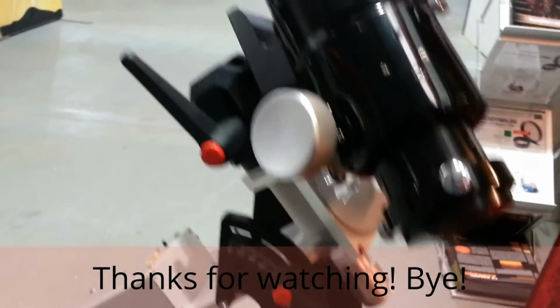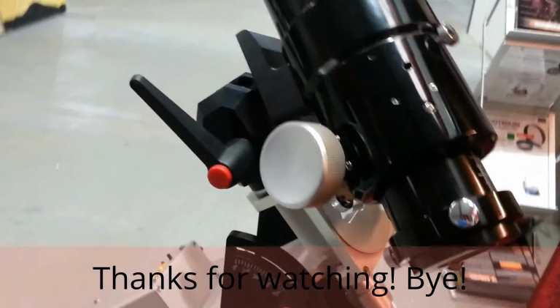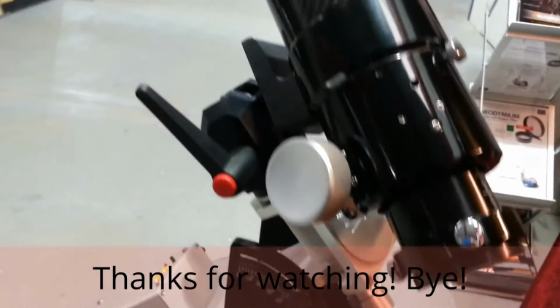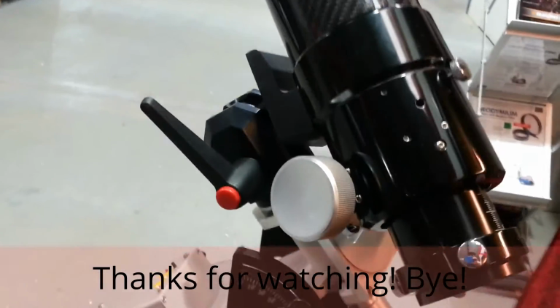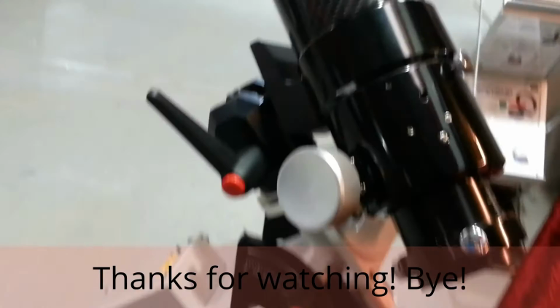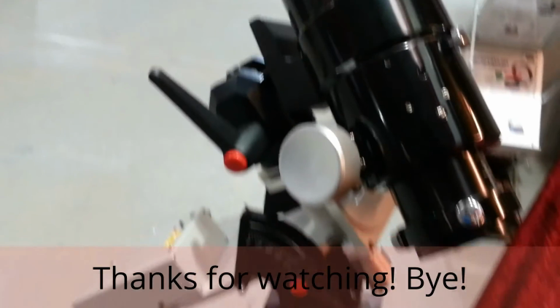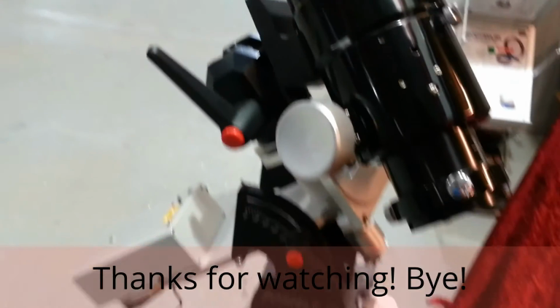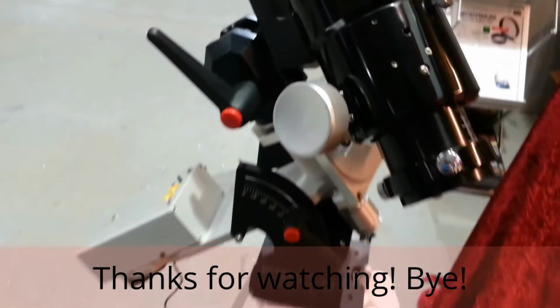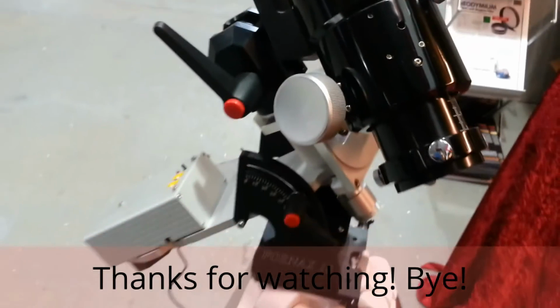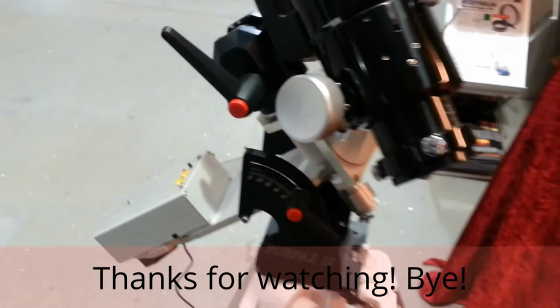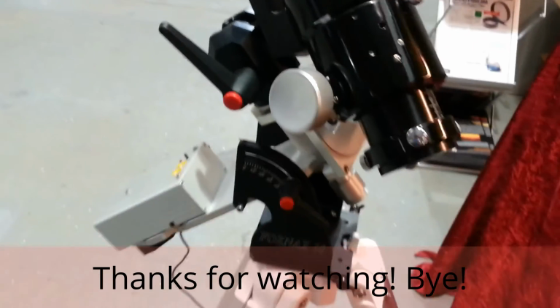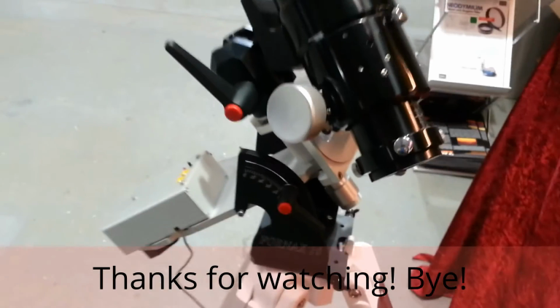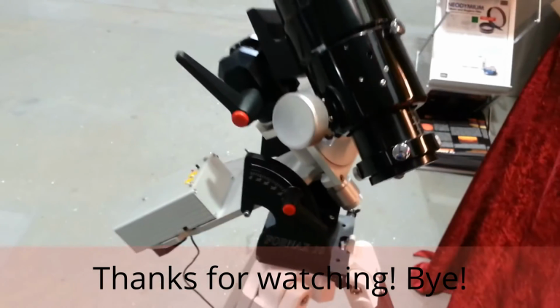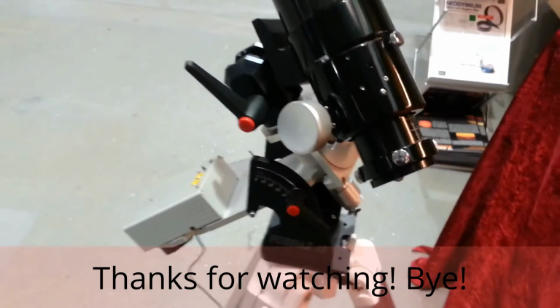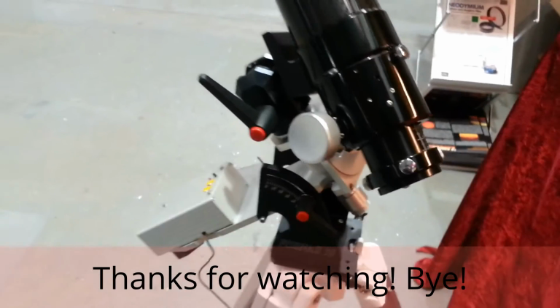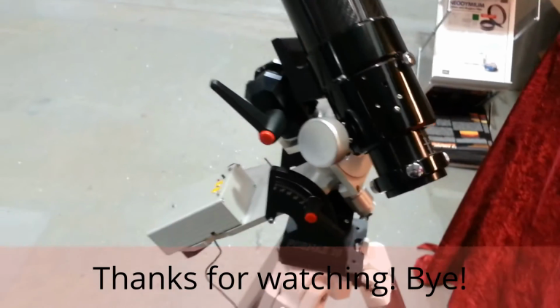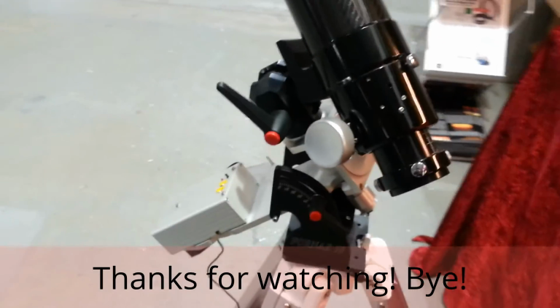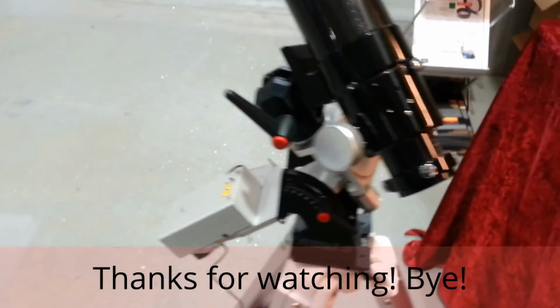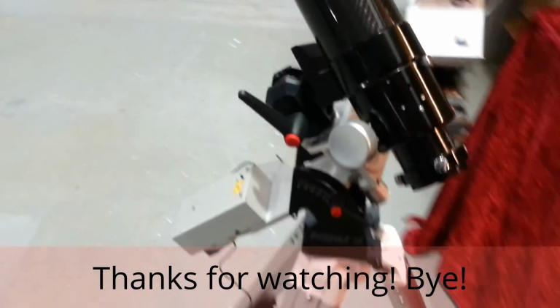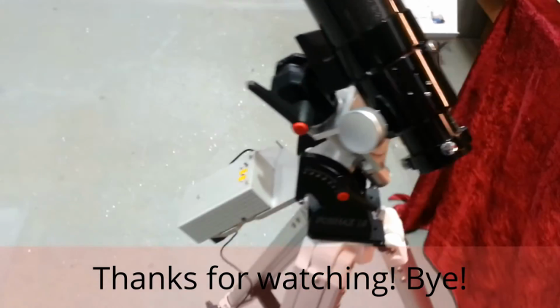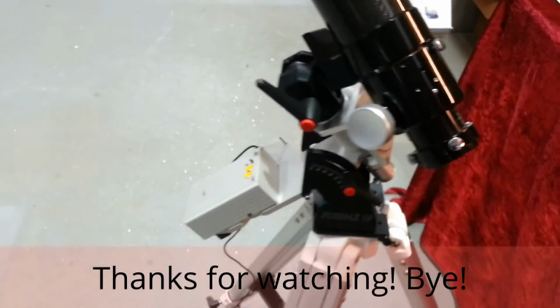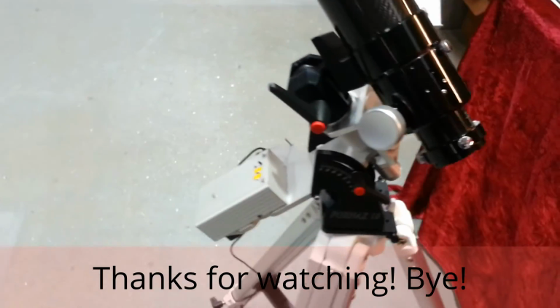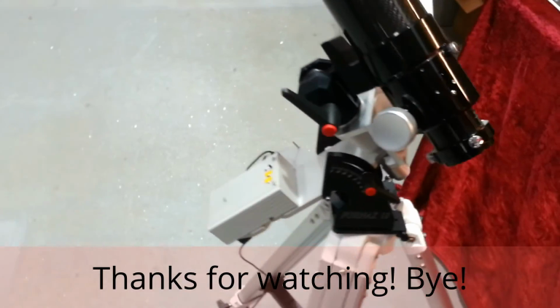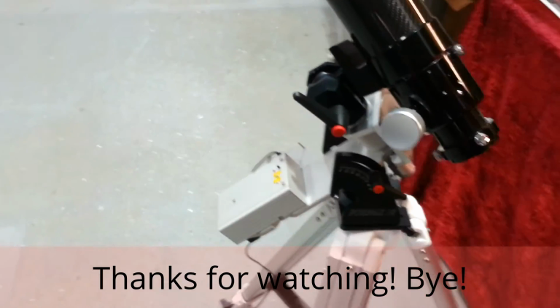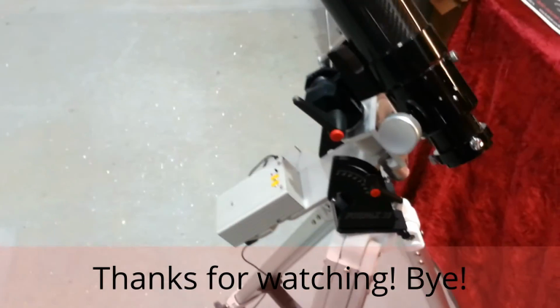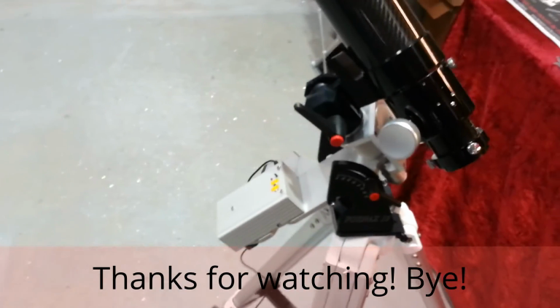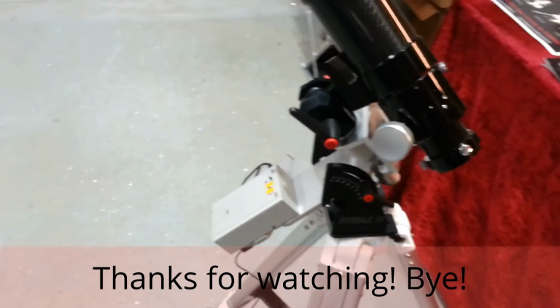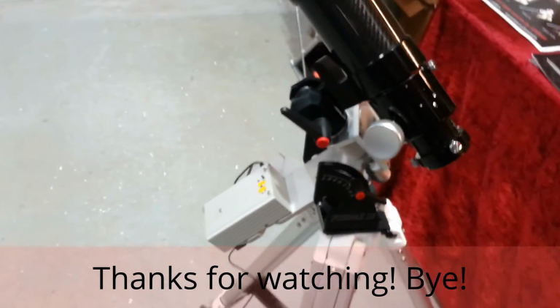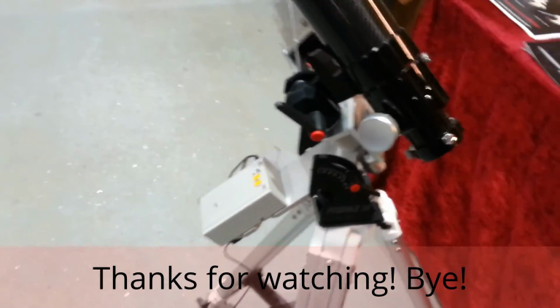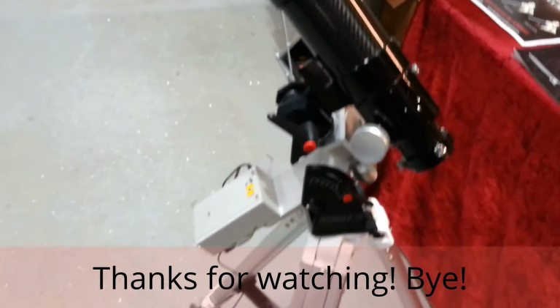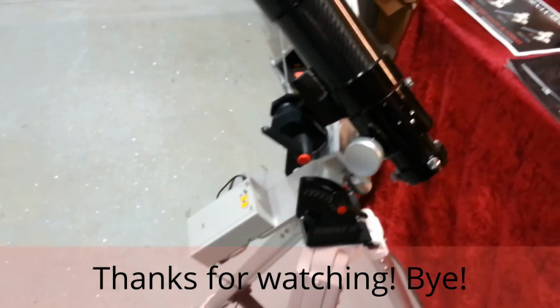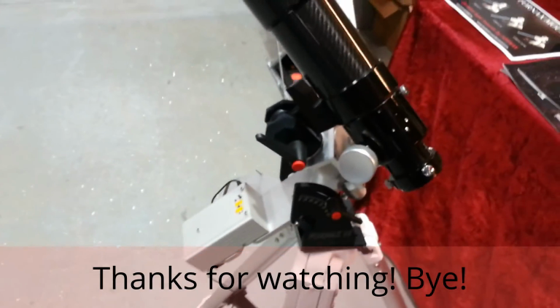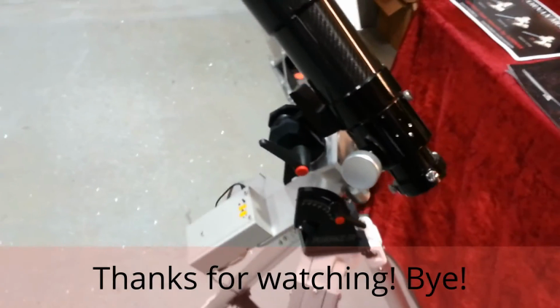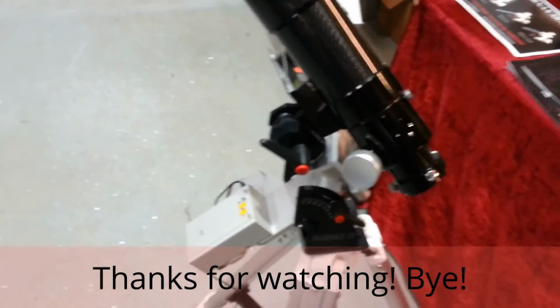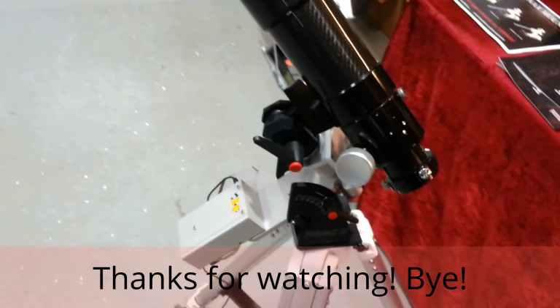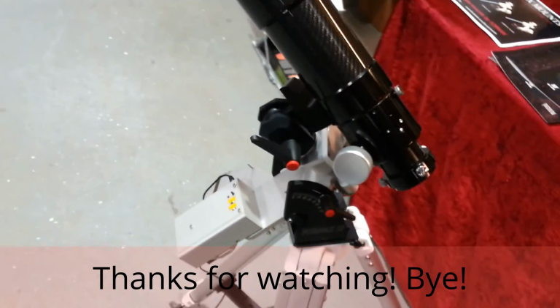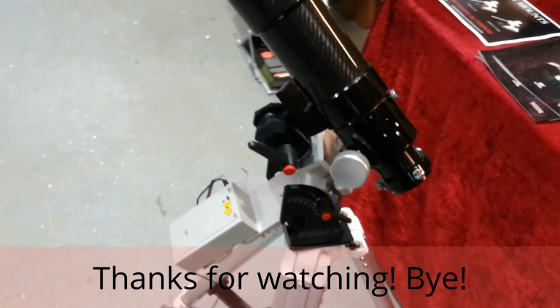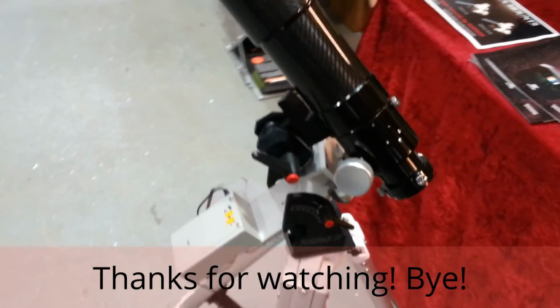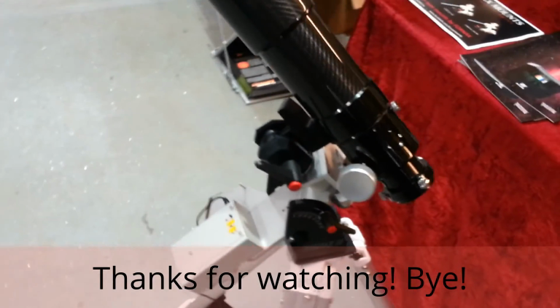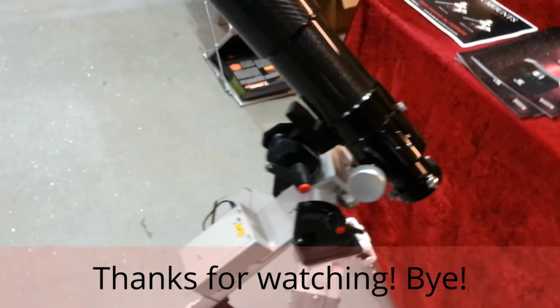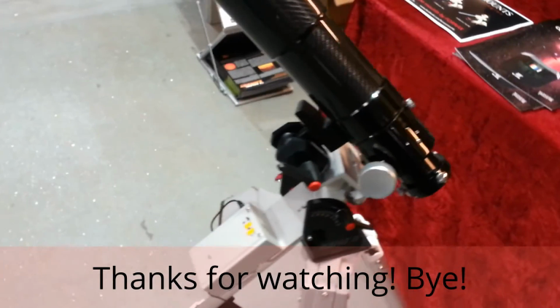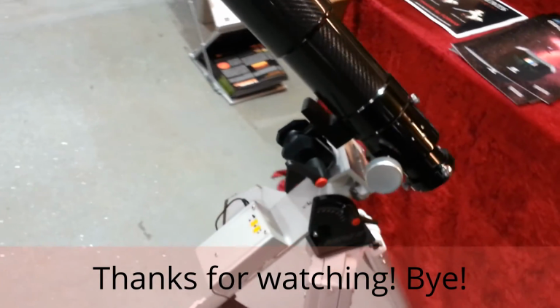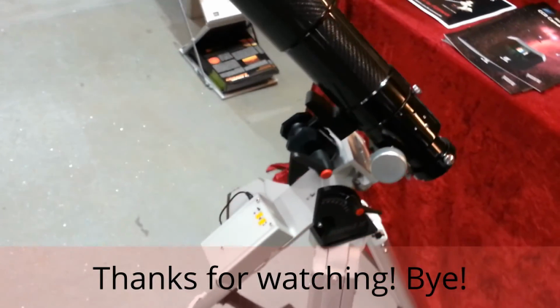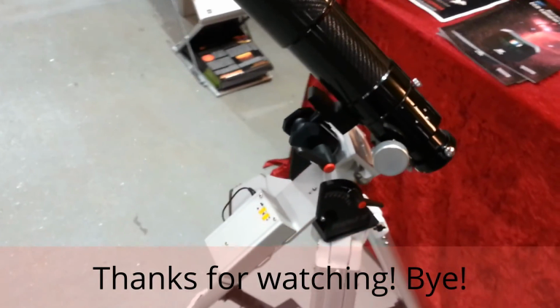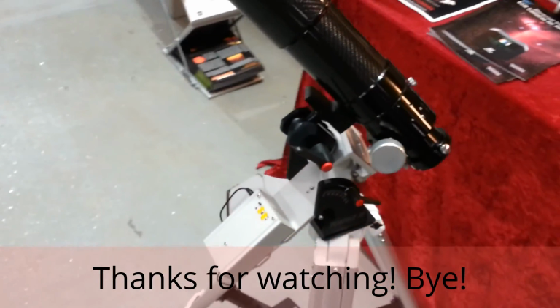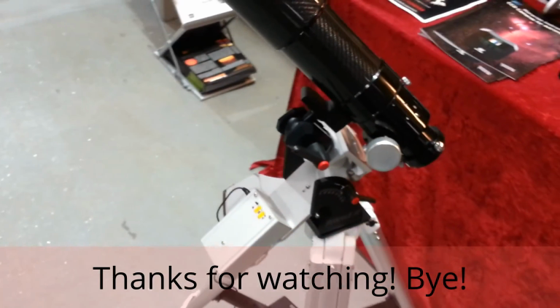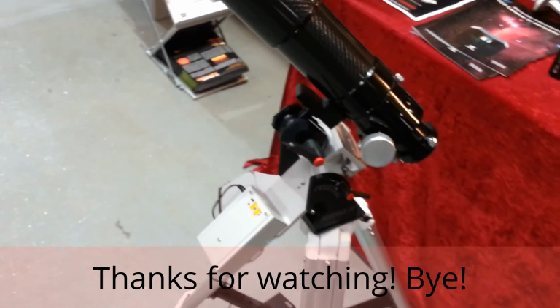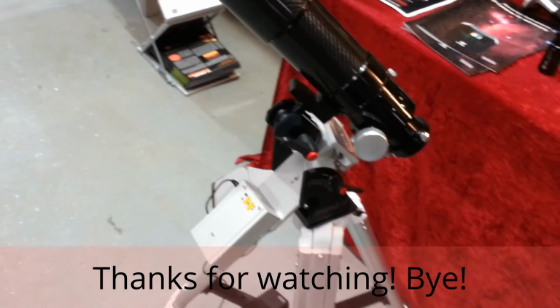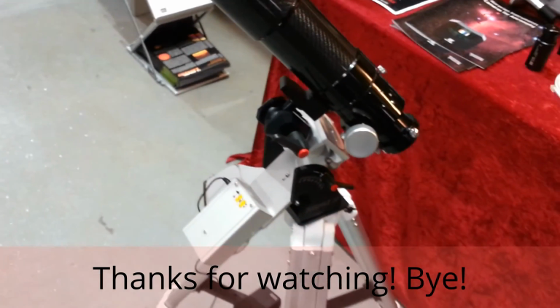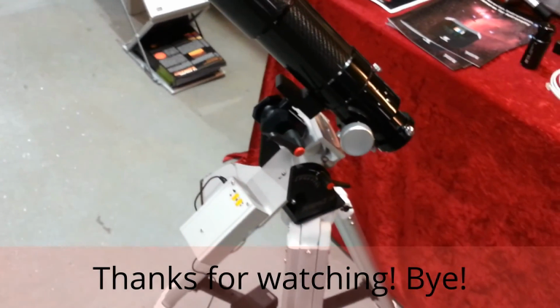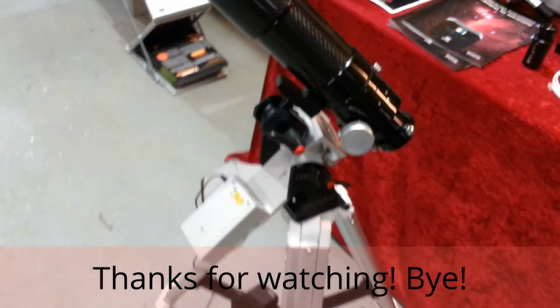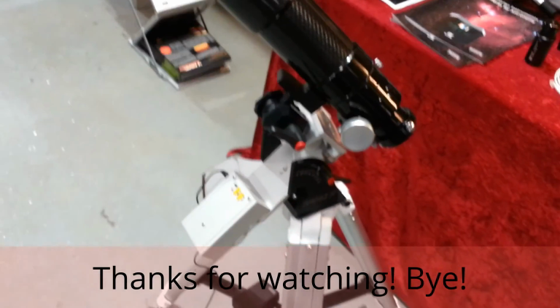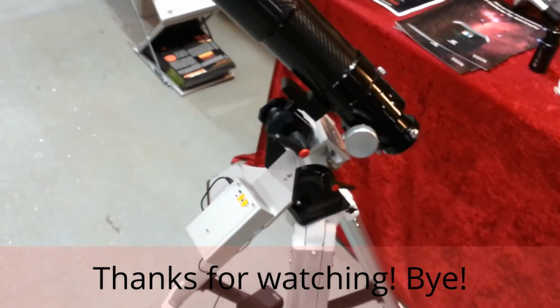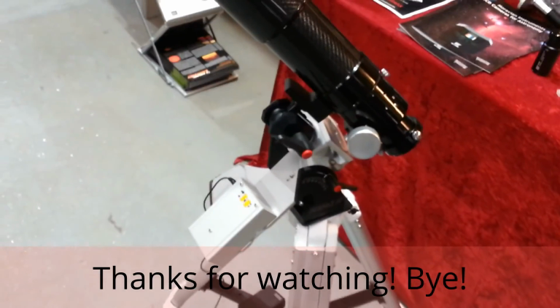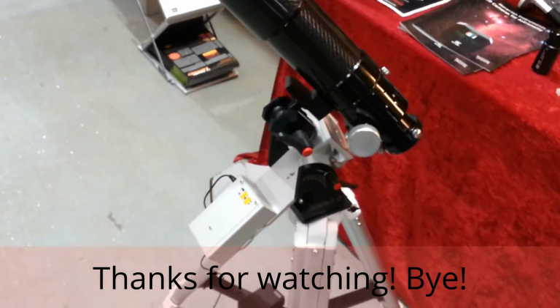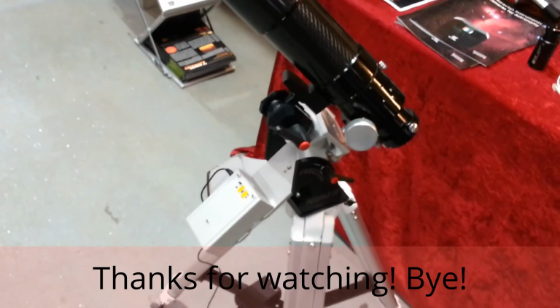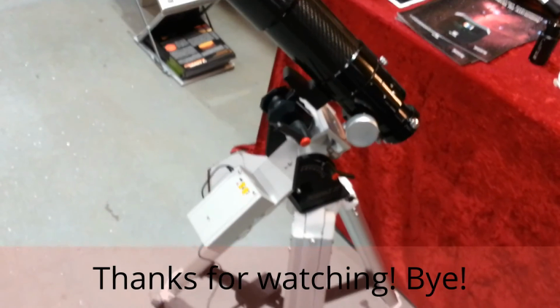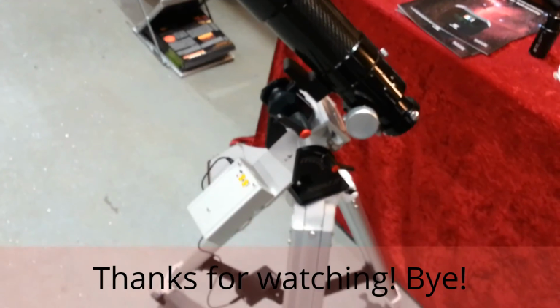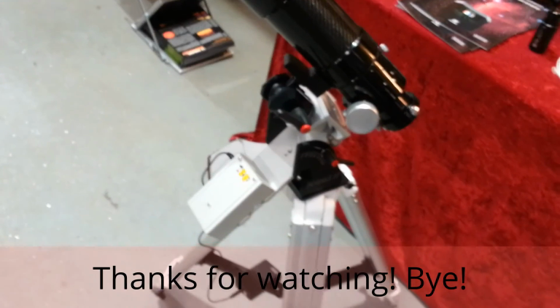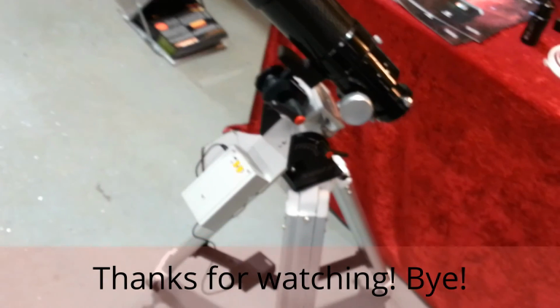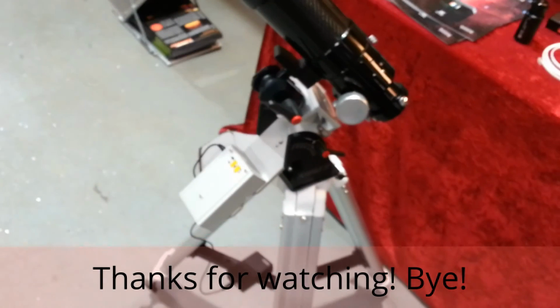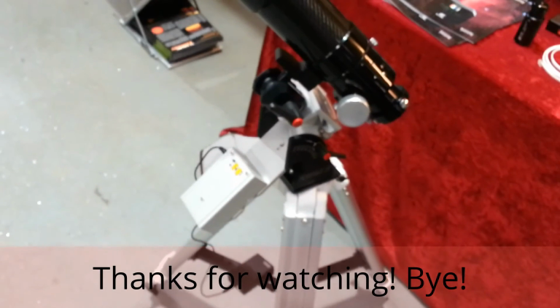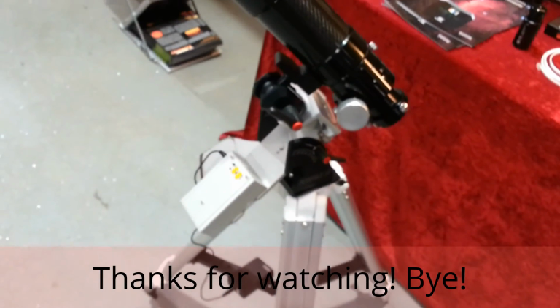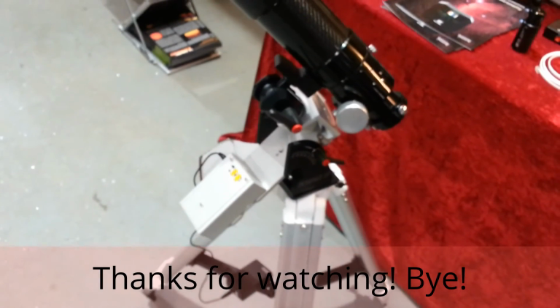That's it from the International Astronomy Show 2013. Thanks for watching, bye bye.